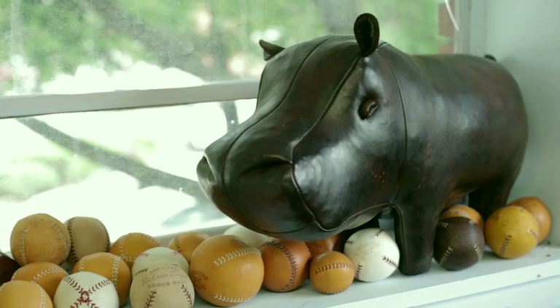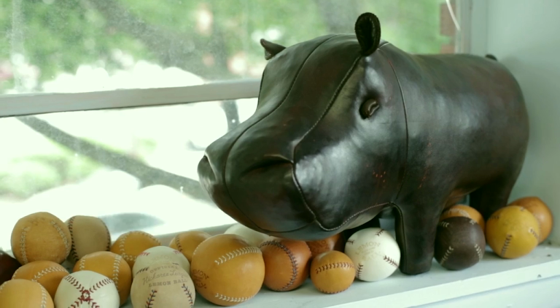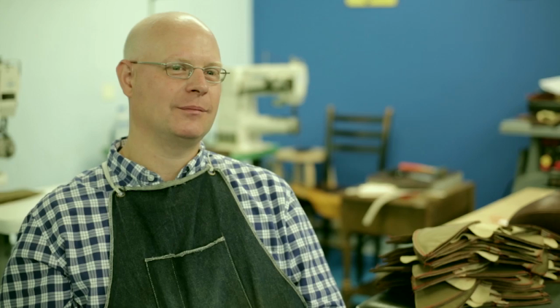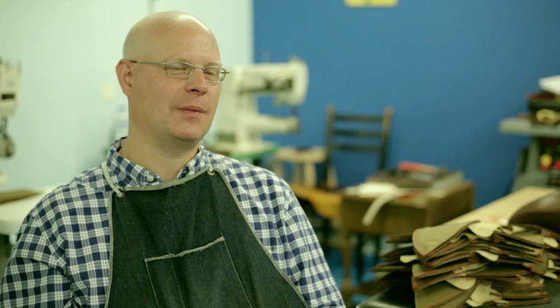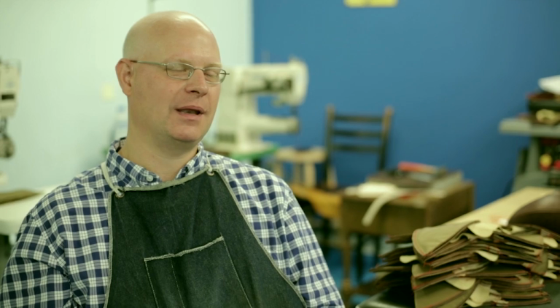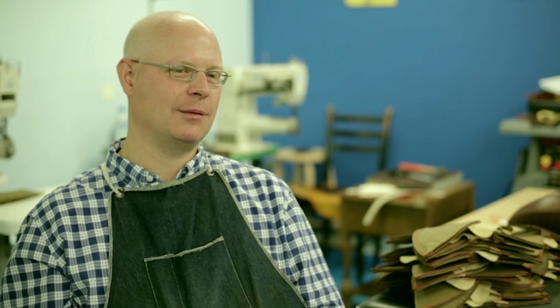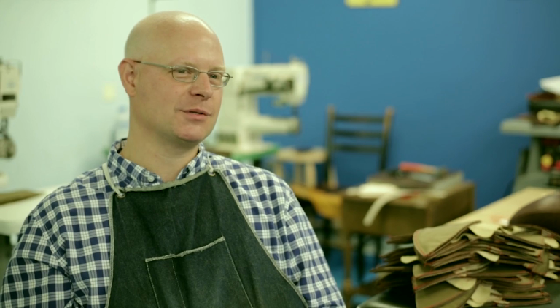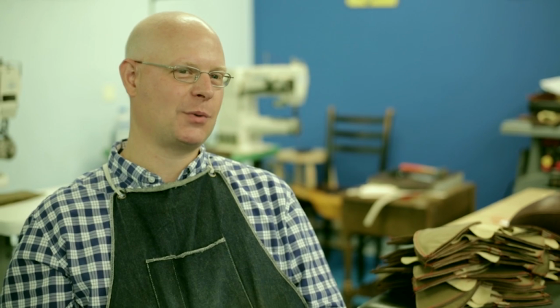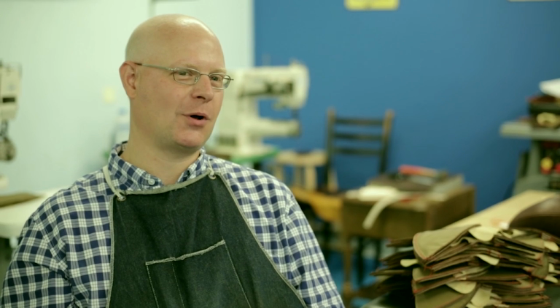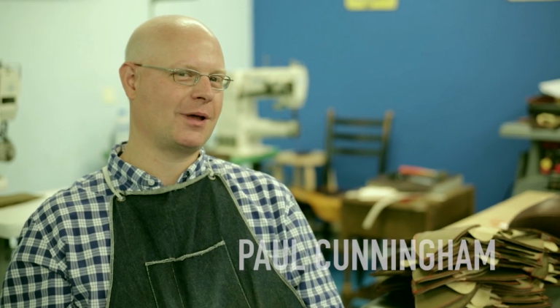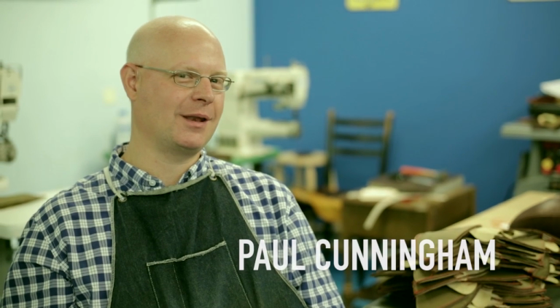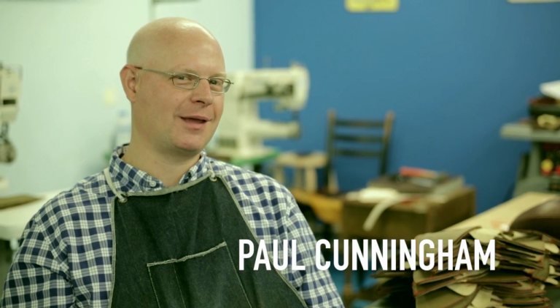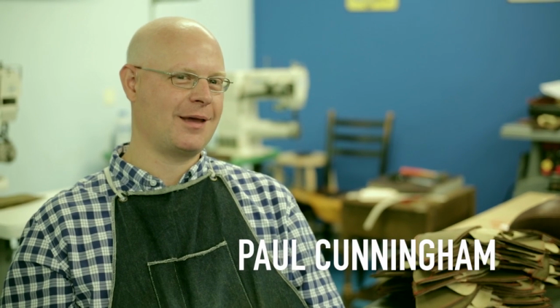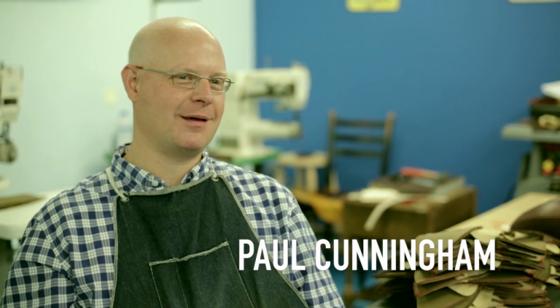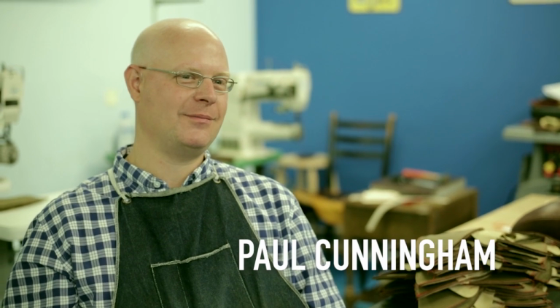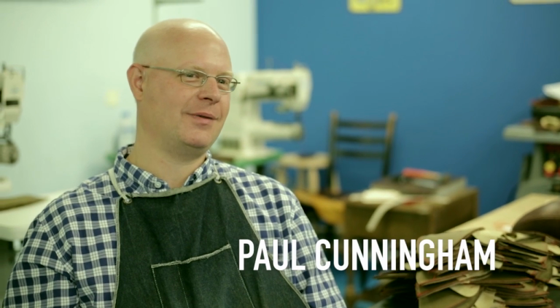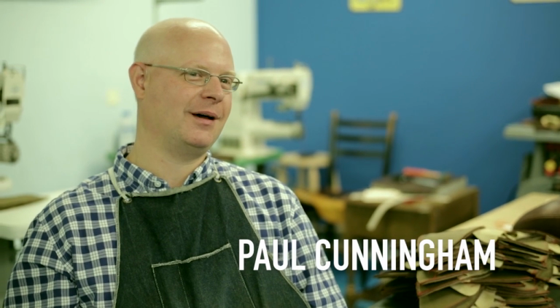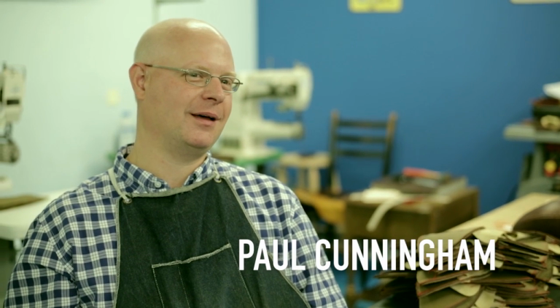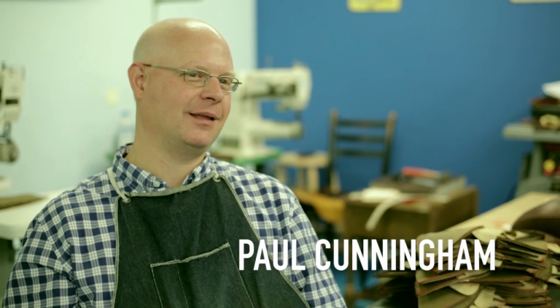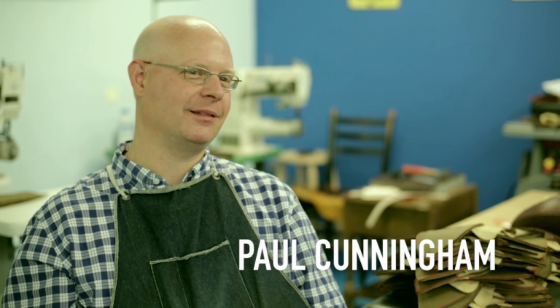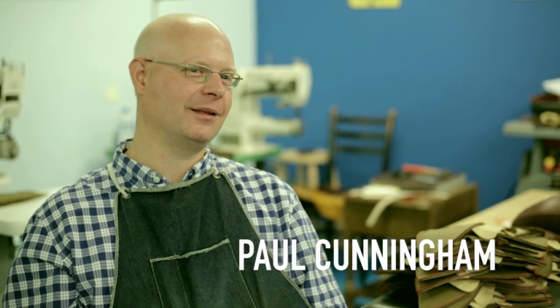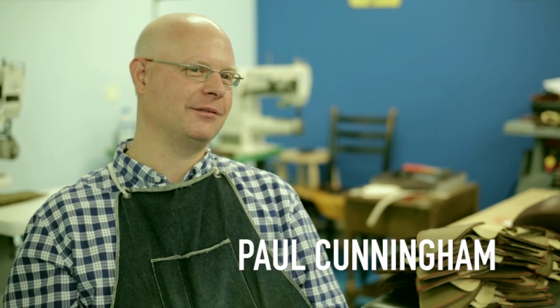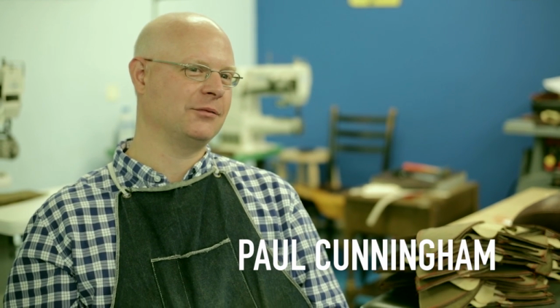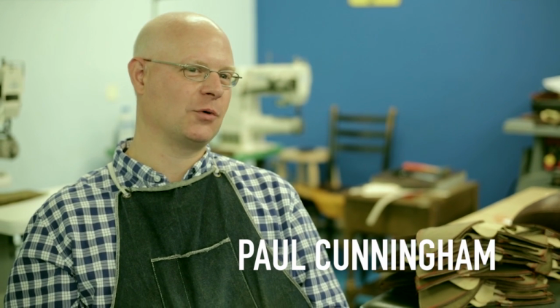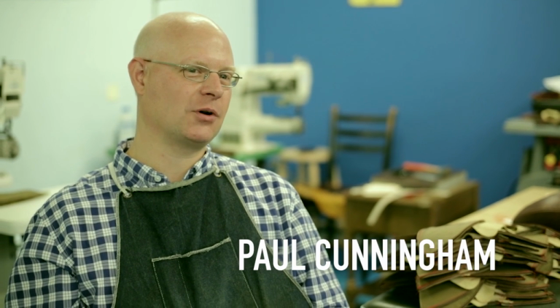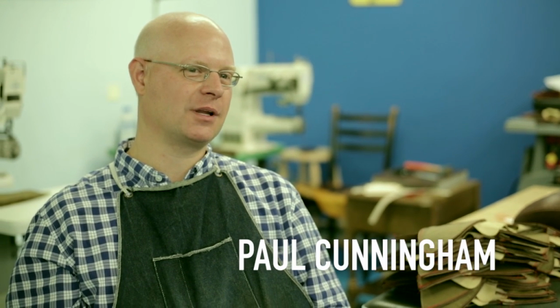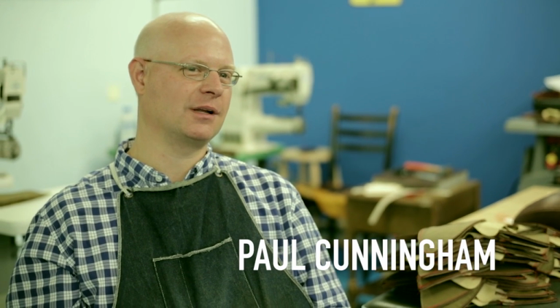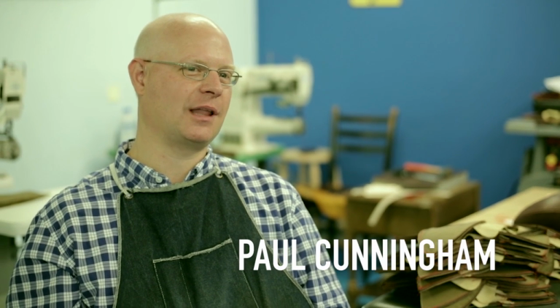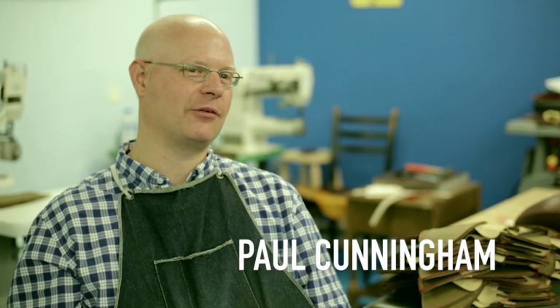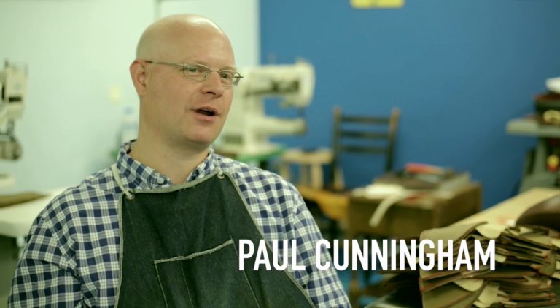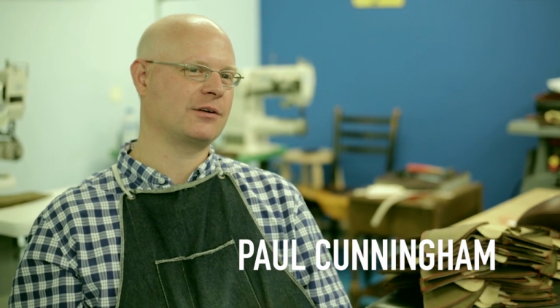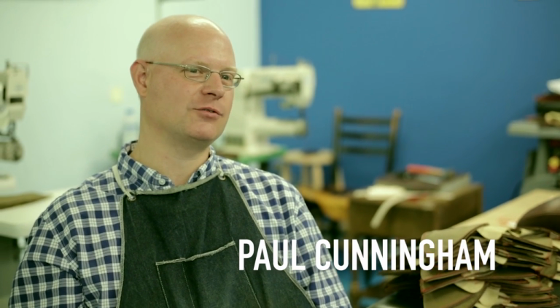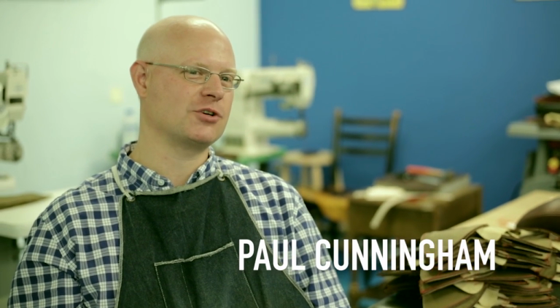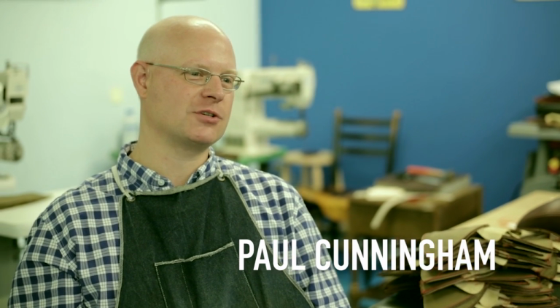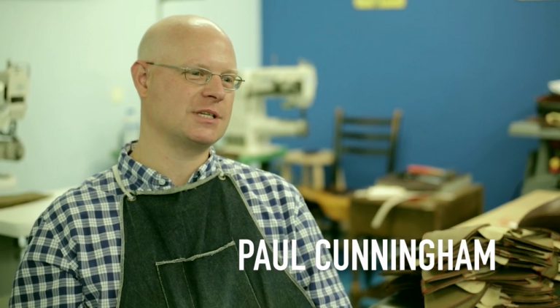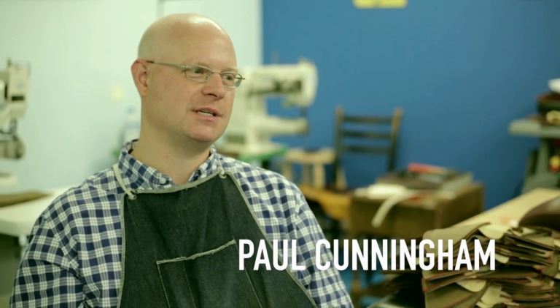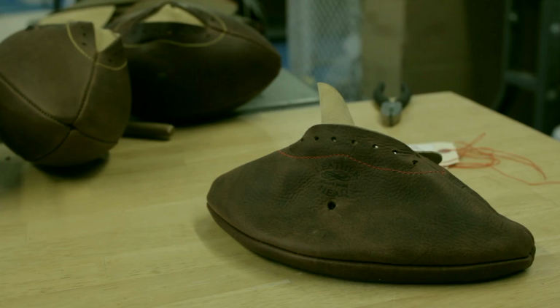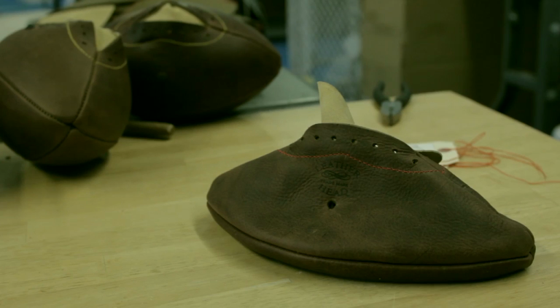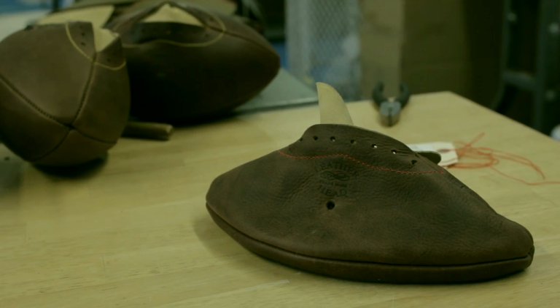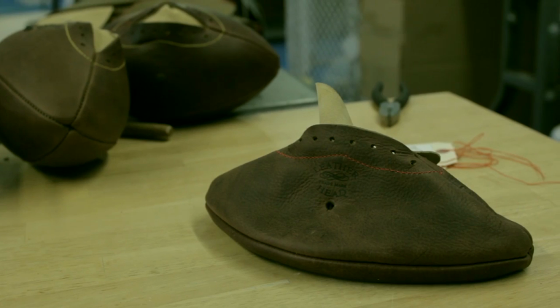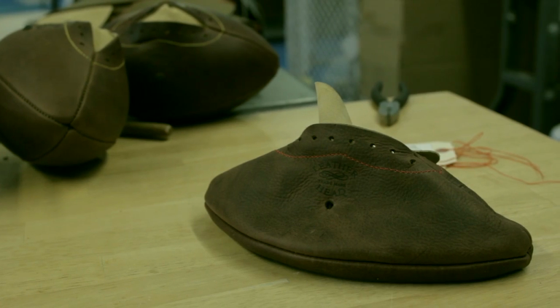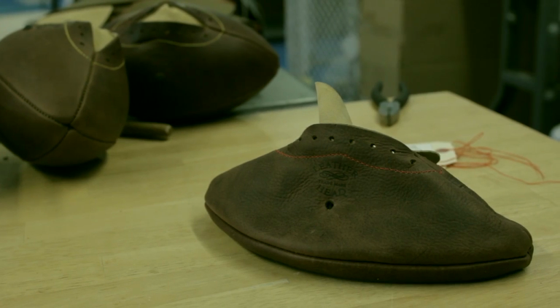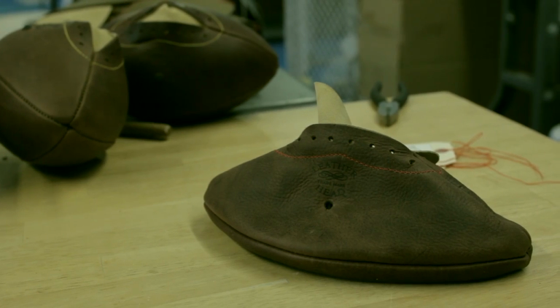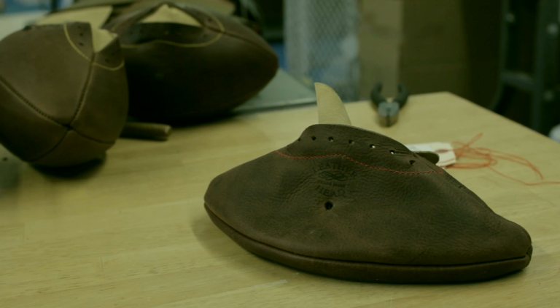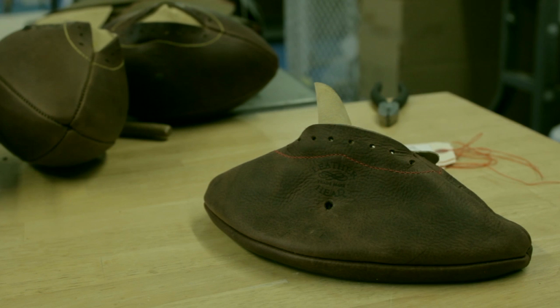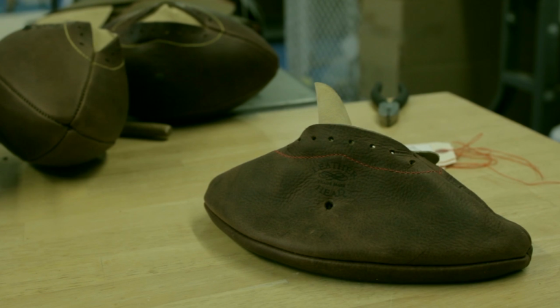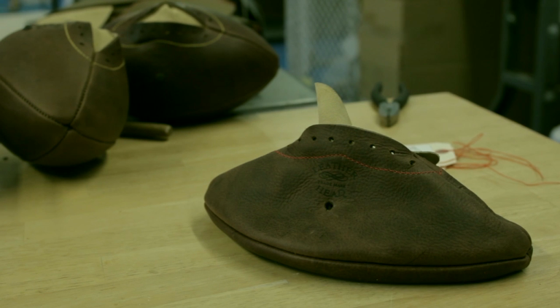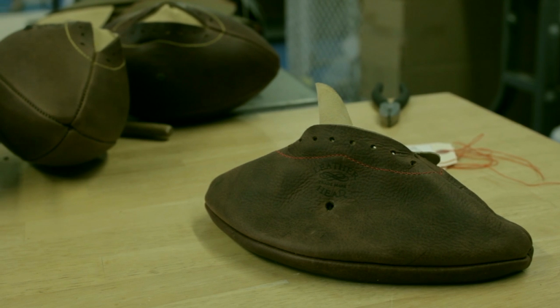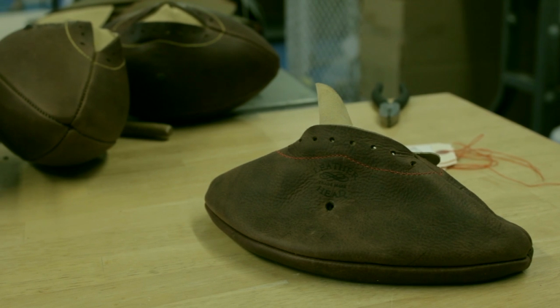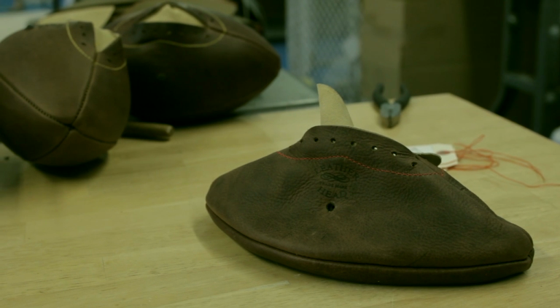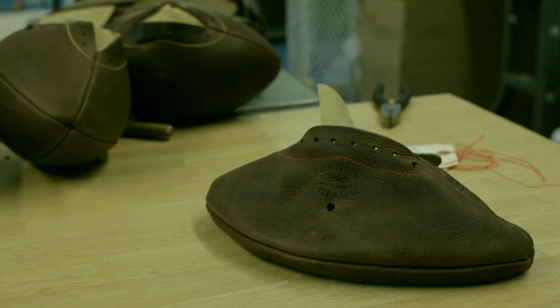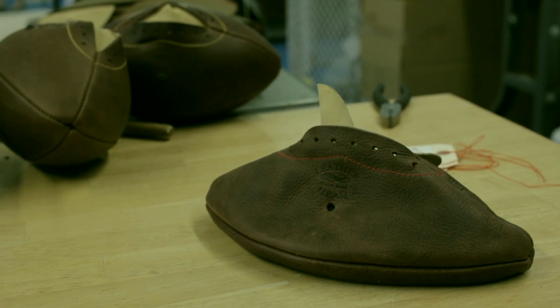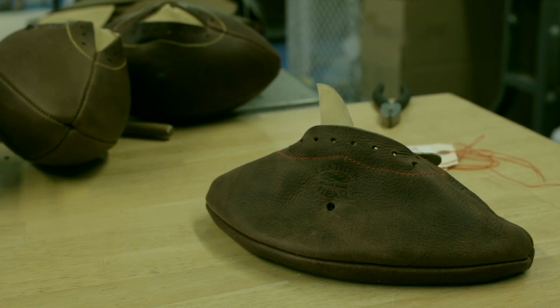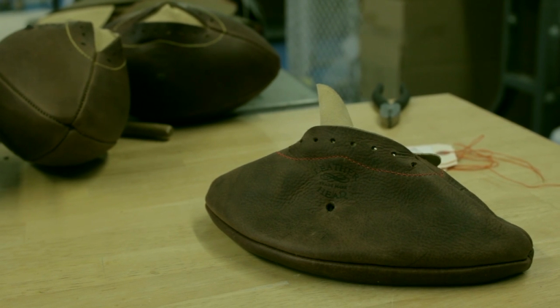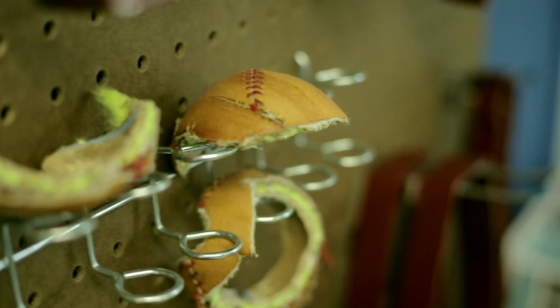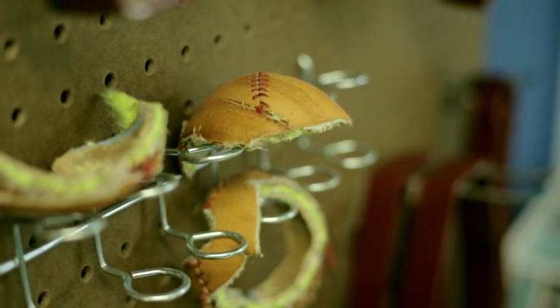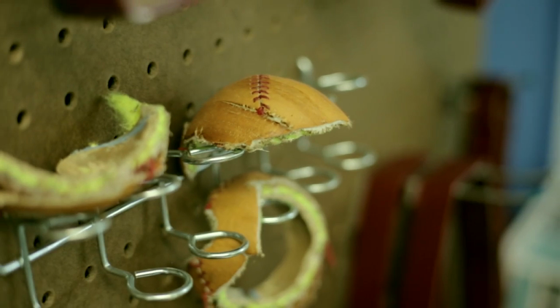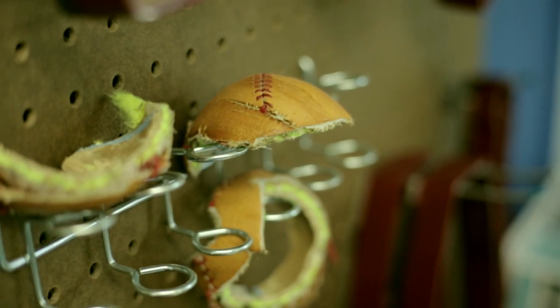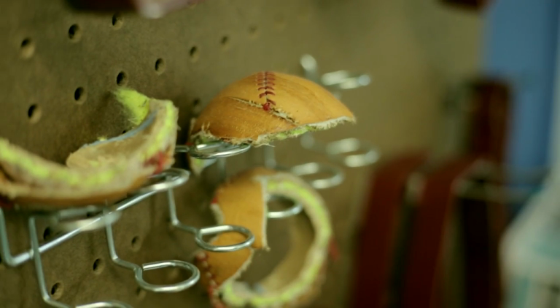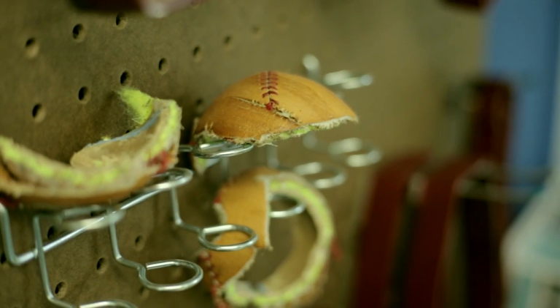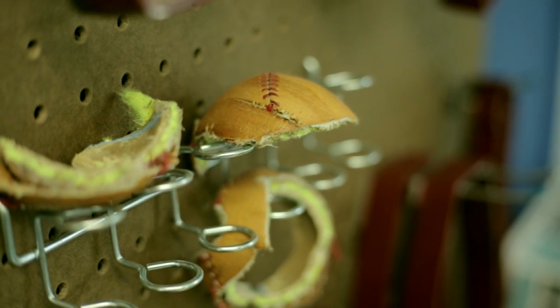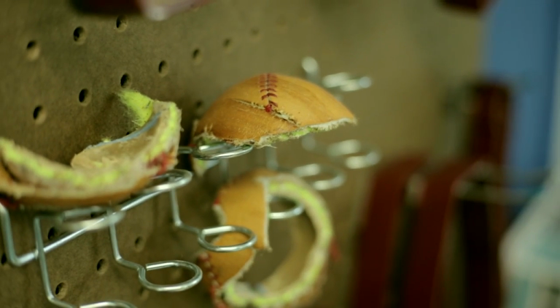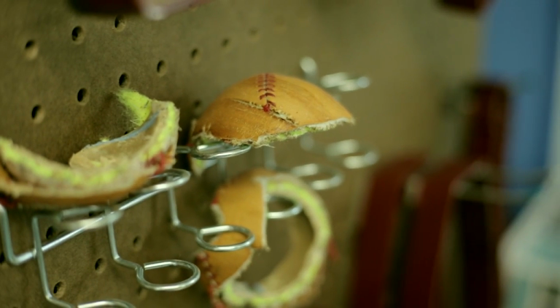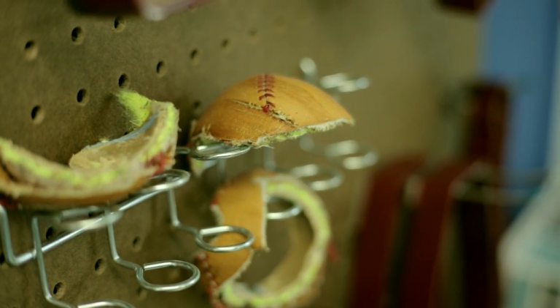My name is Paul Cunningham. I live and work in Glenrock, New Jersey. My craft is leather and primarily it's sports related.